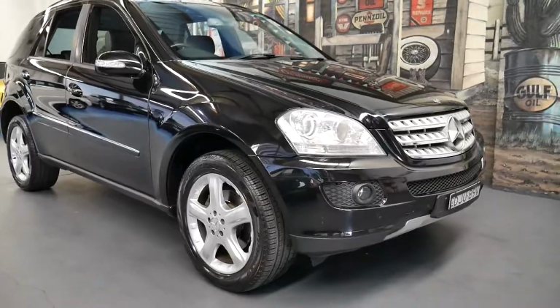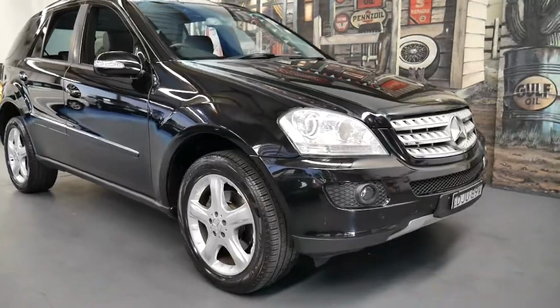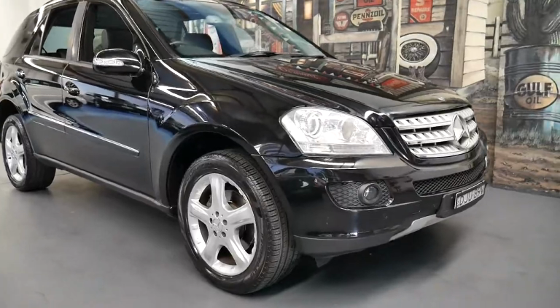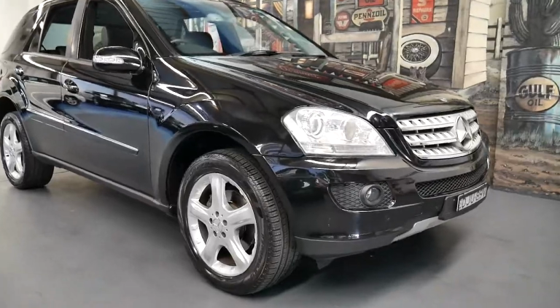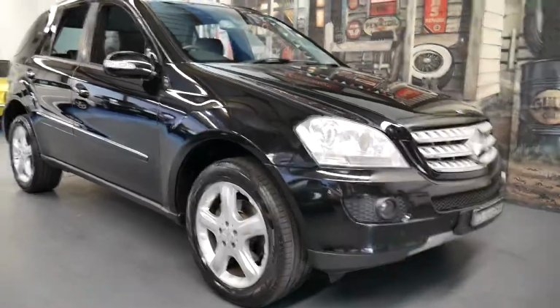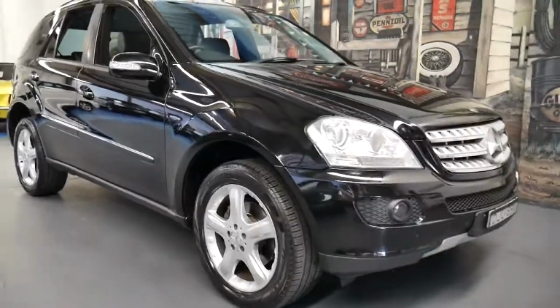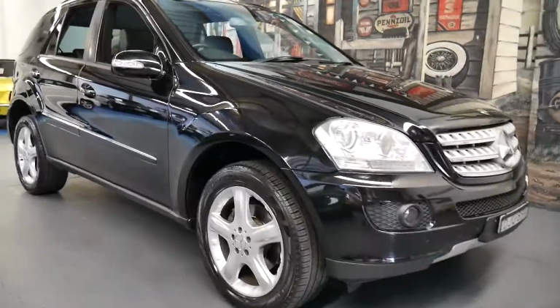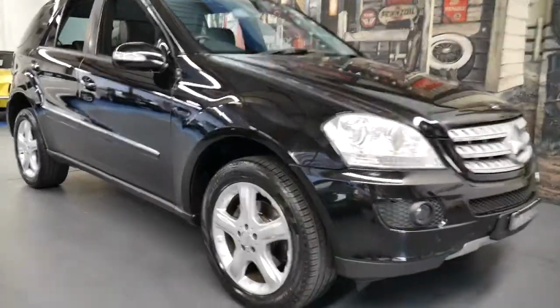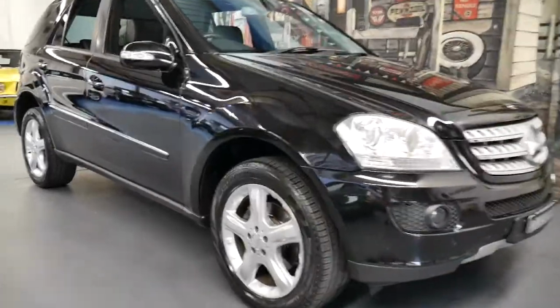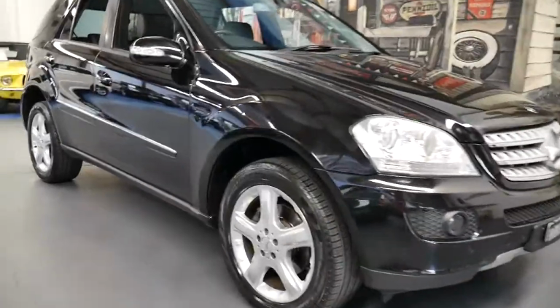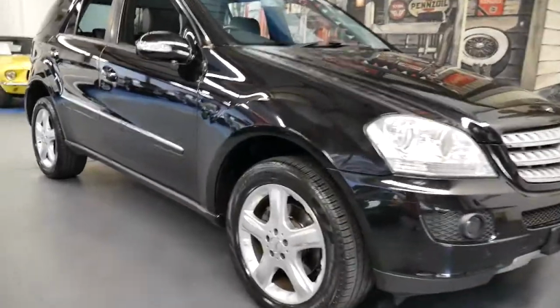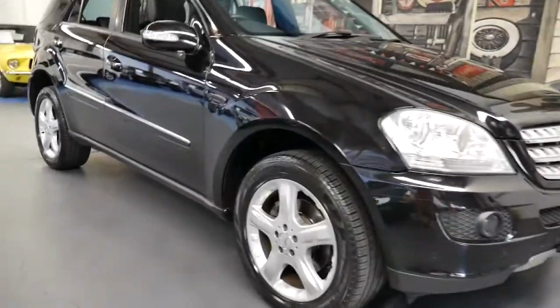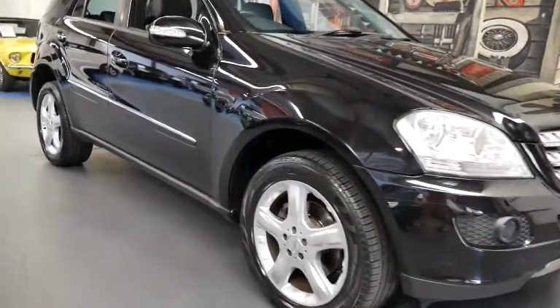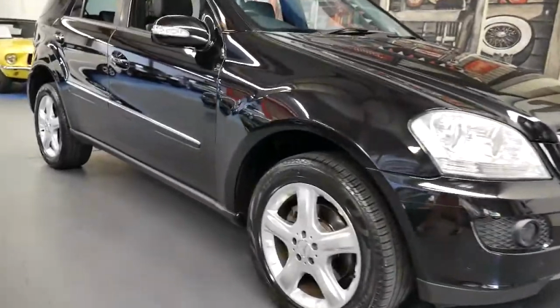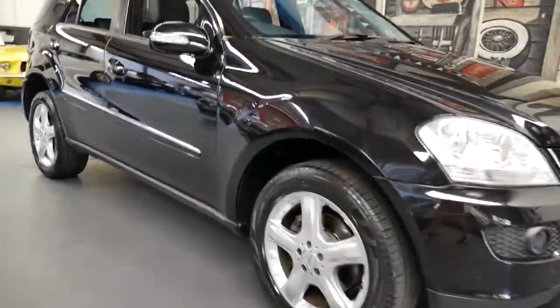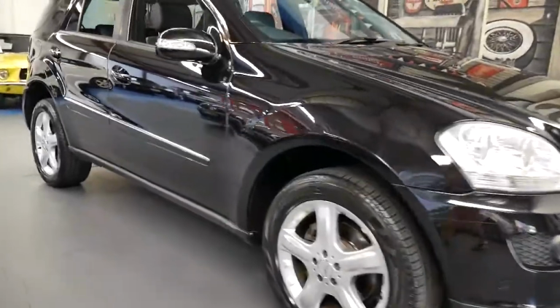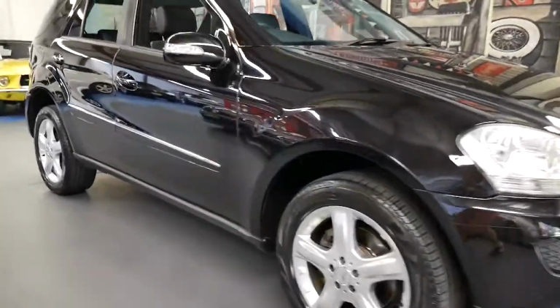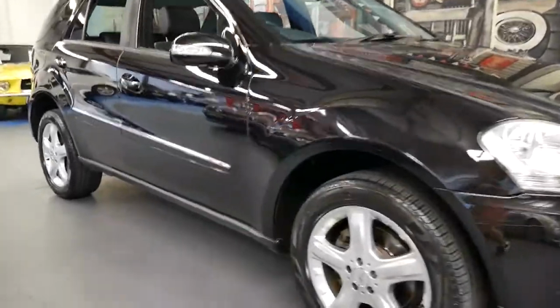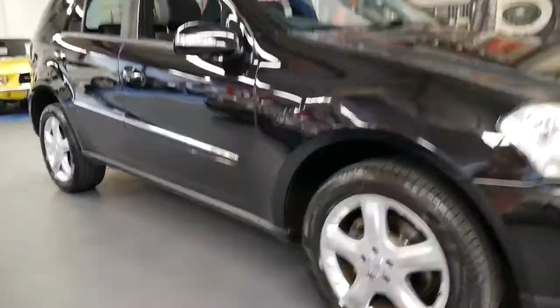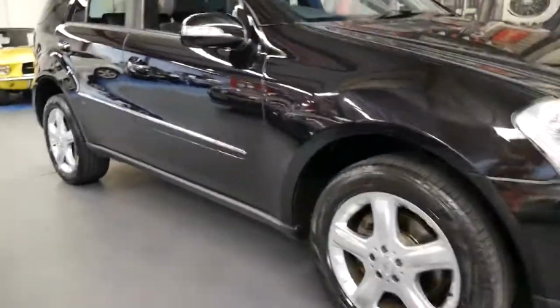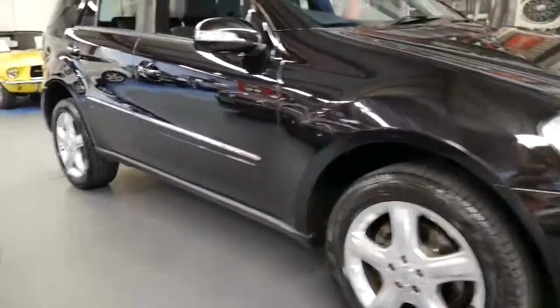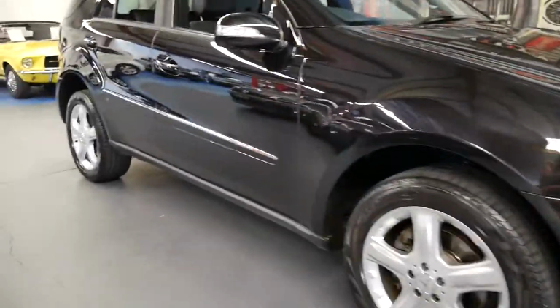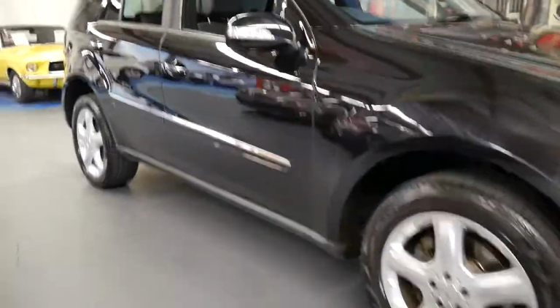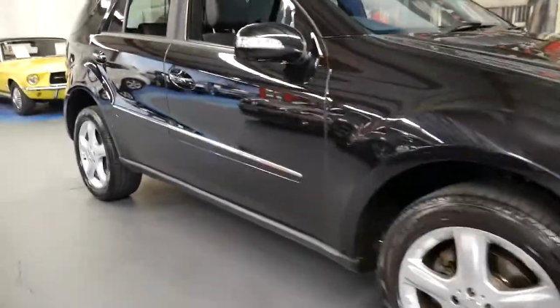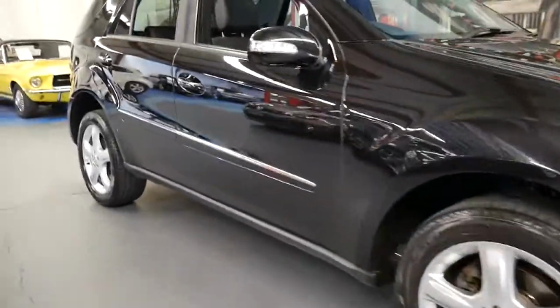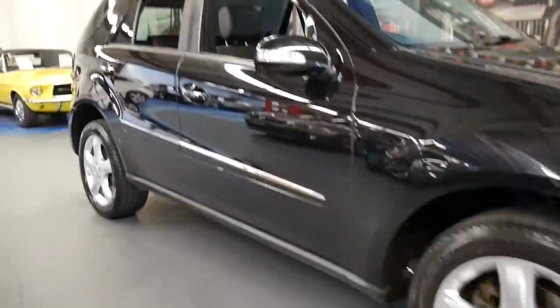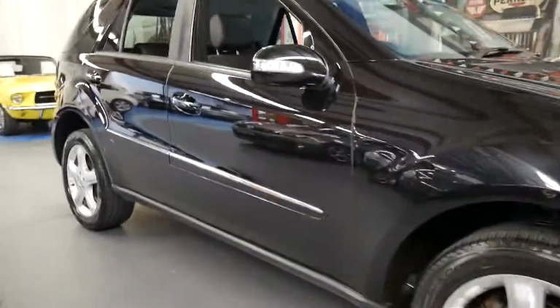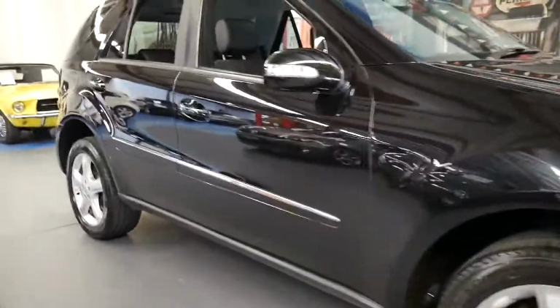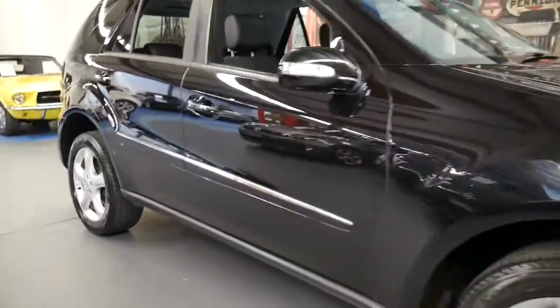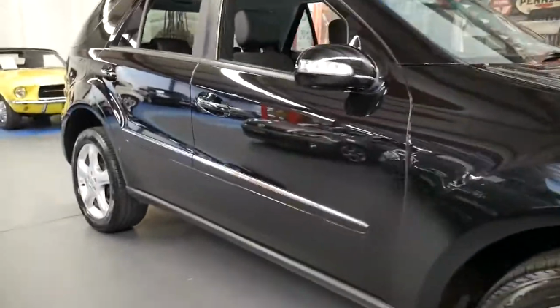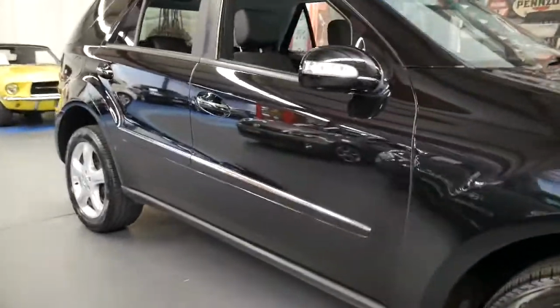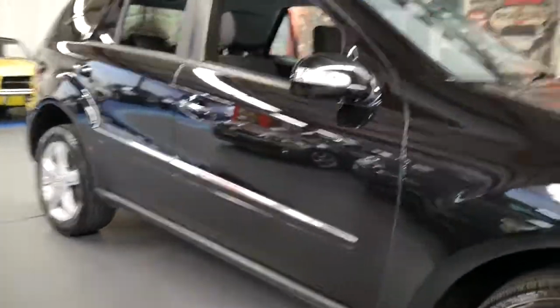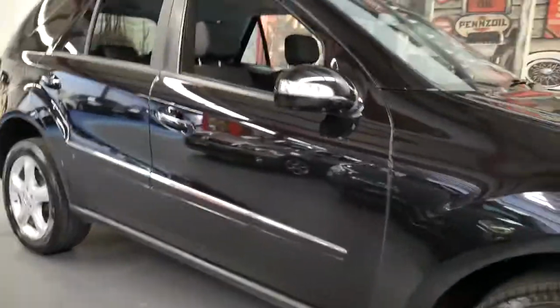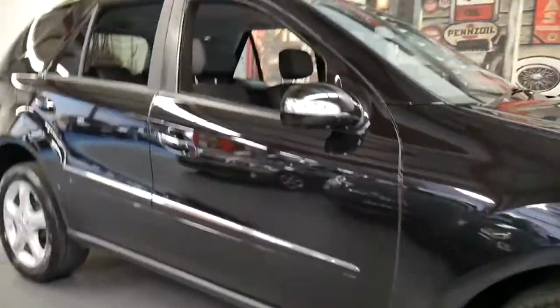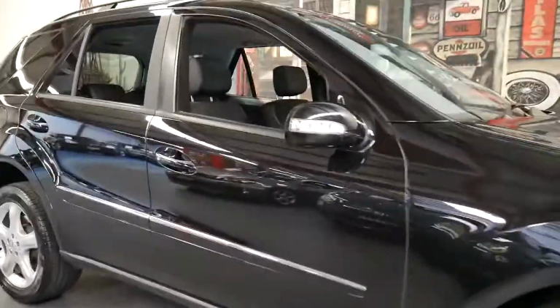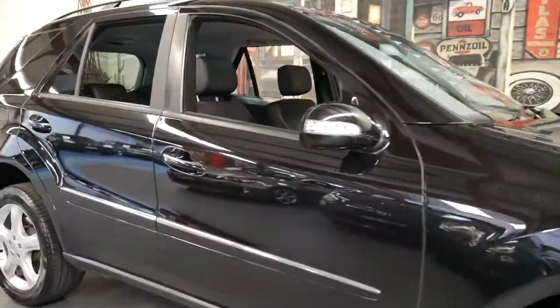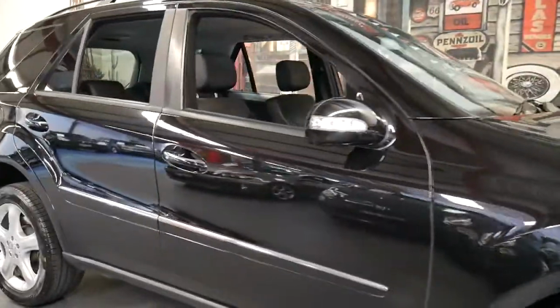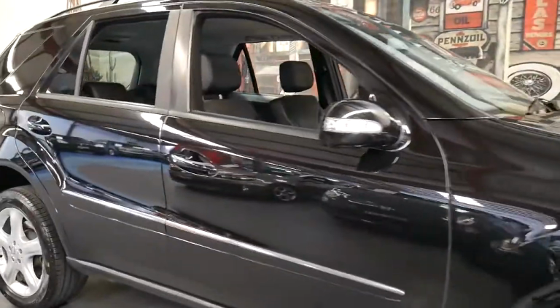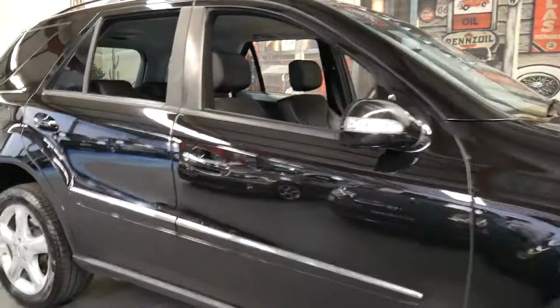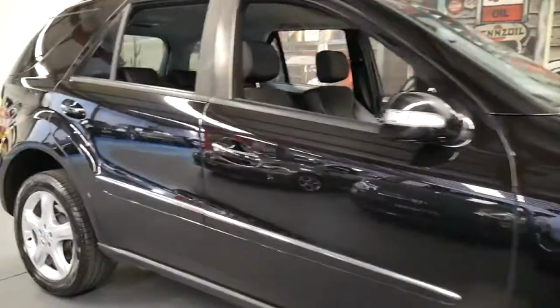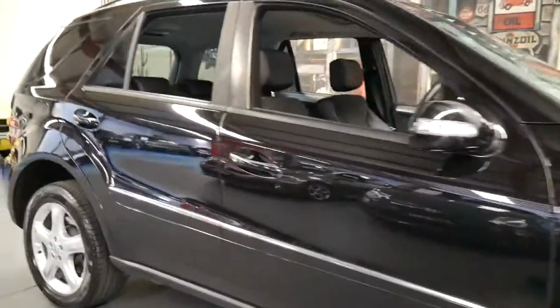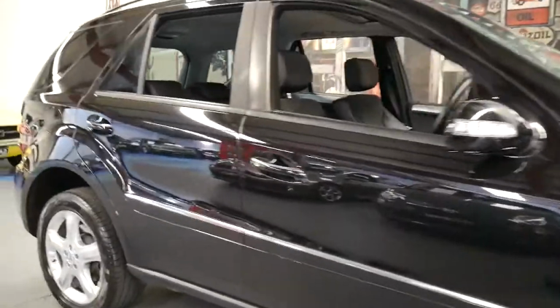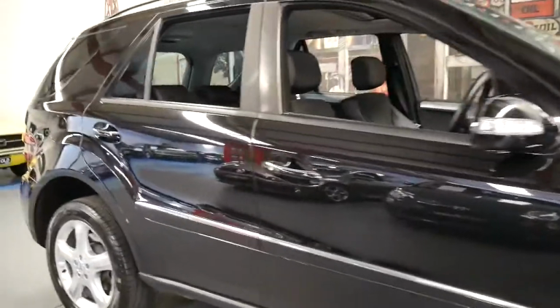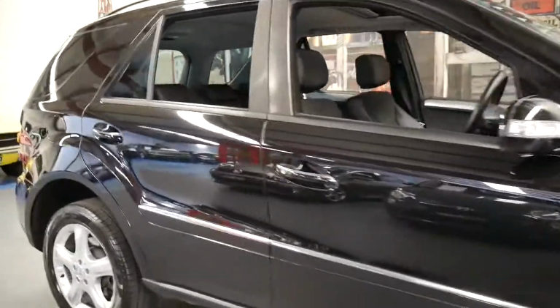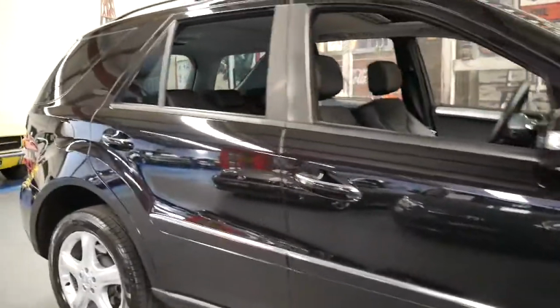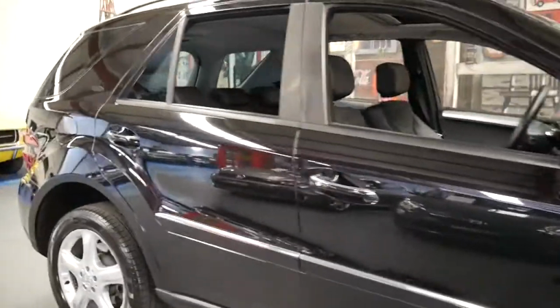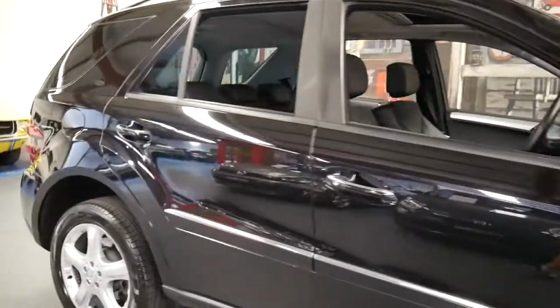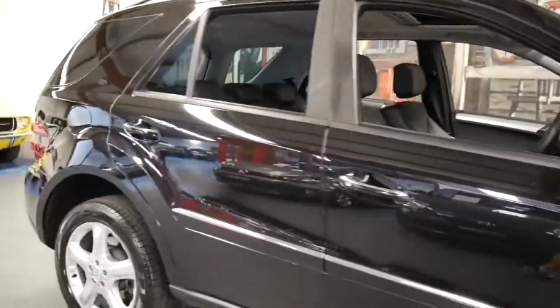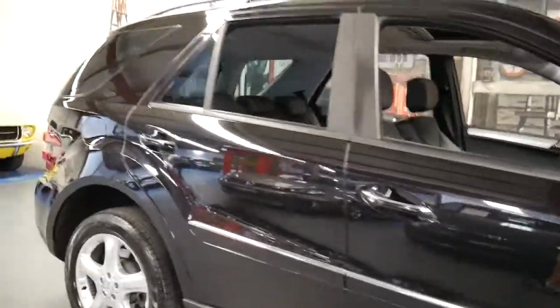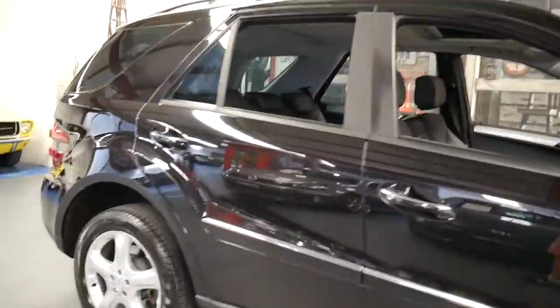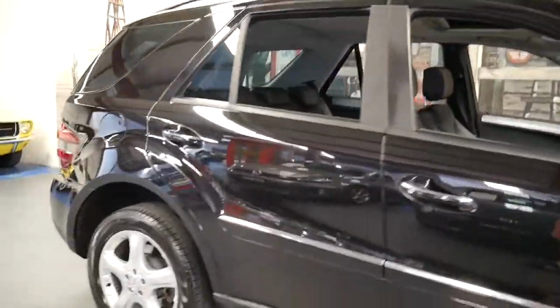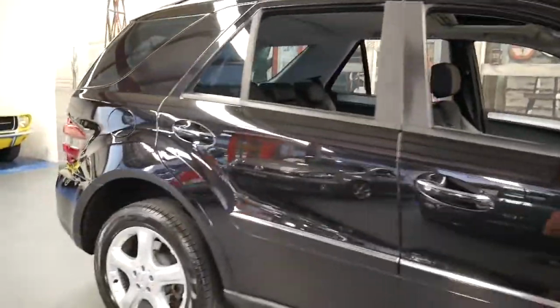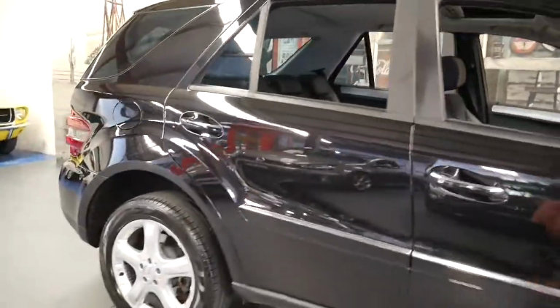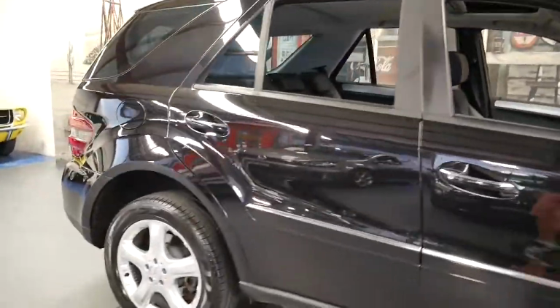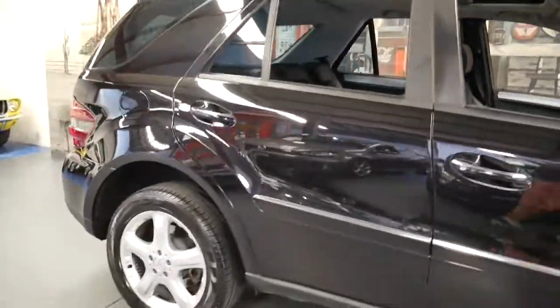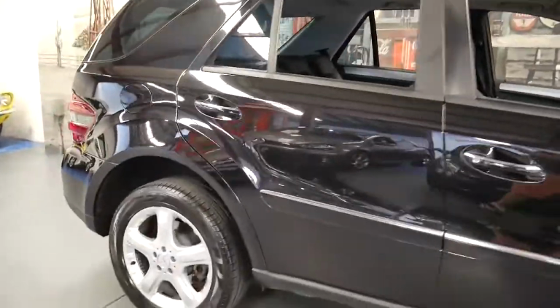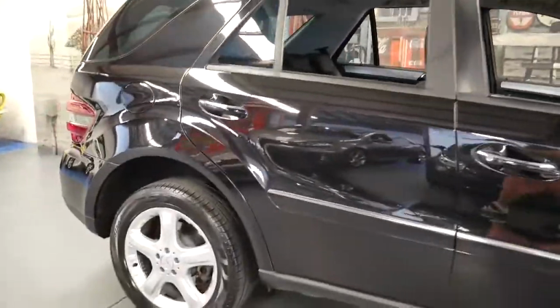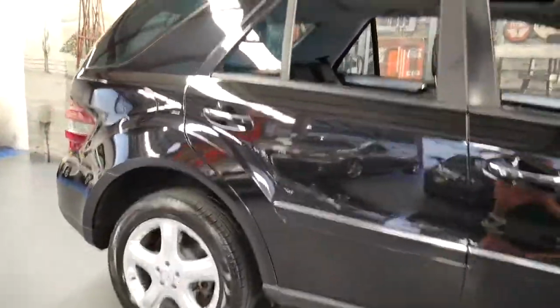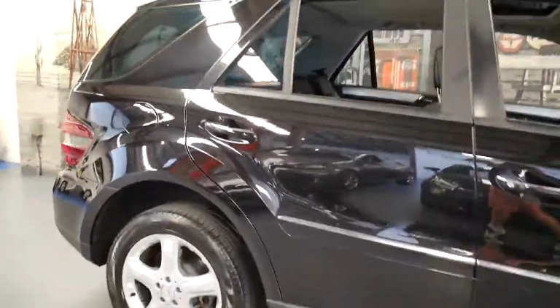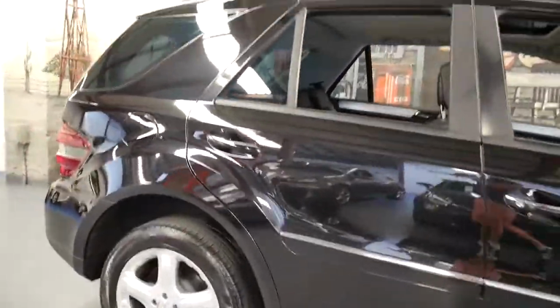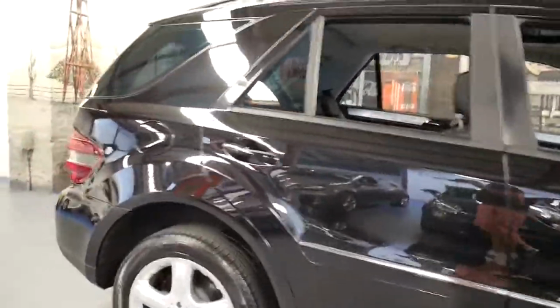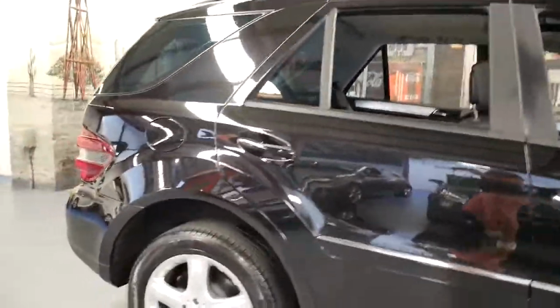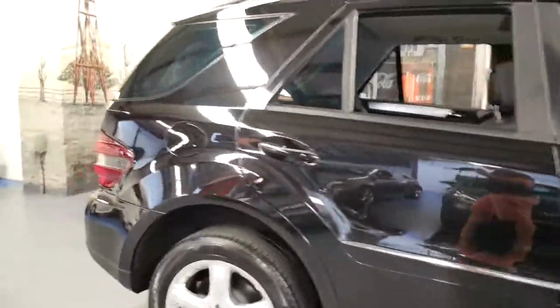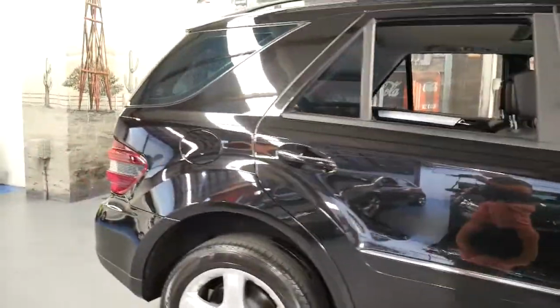Welcome to the Old Timer Centre. My name is Philip Tarrant and I'm going to have a talk to you about this beautiful Mercedes-Benz.